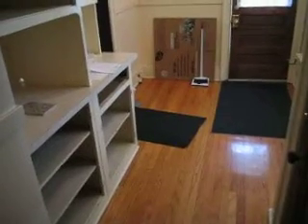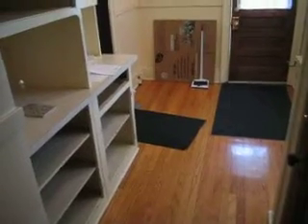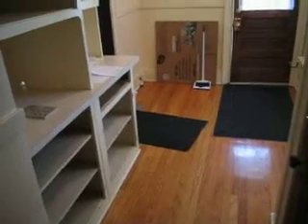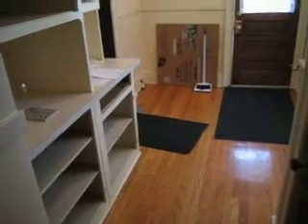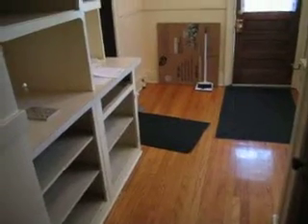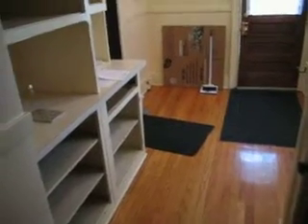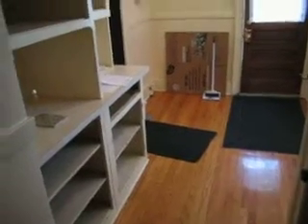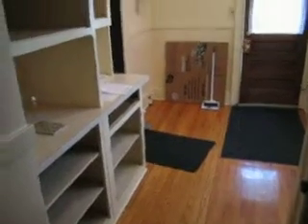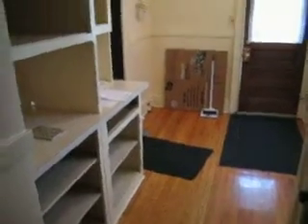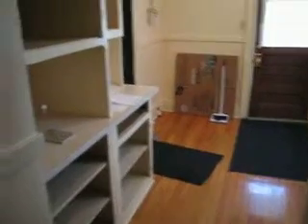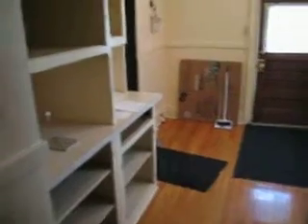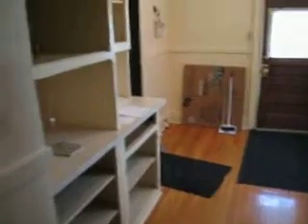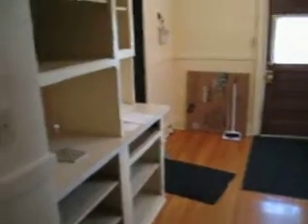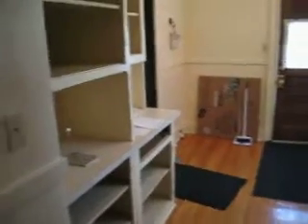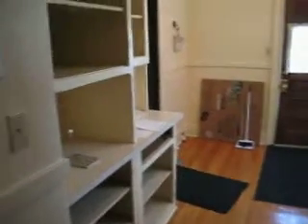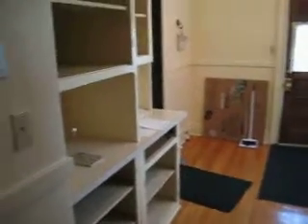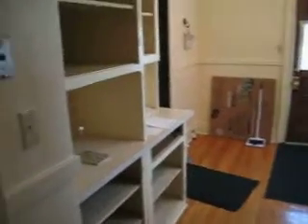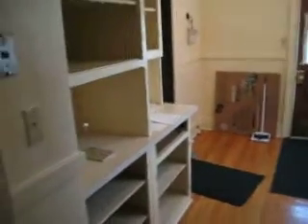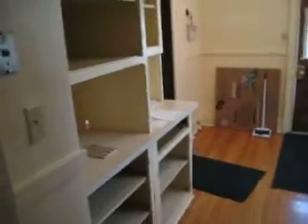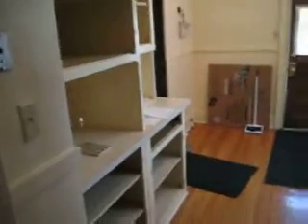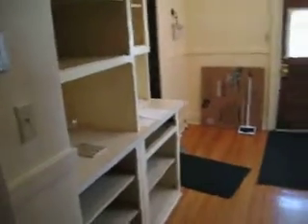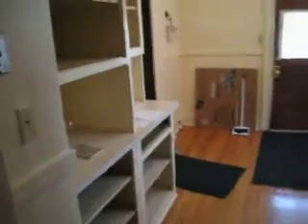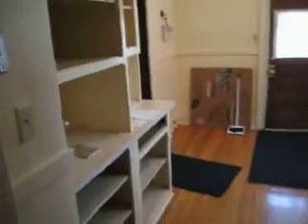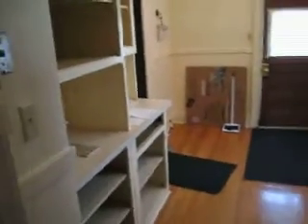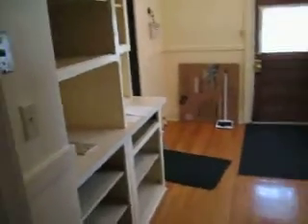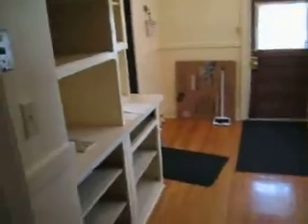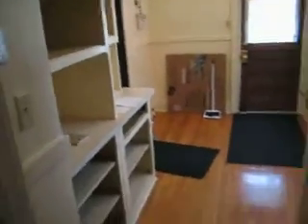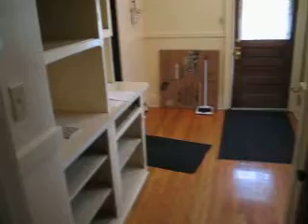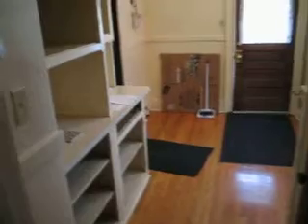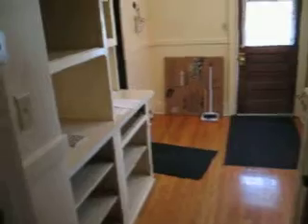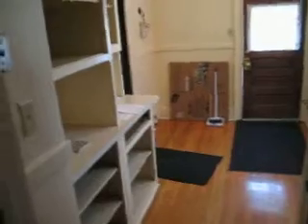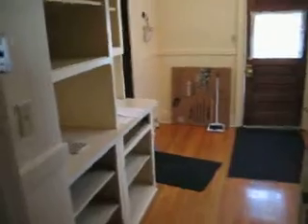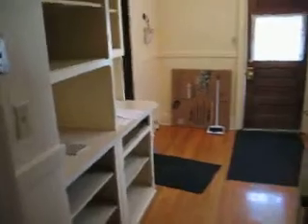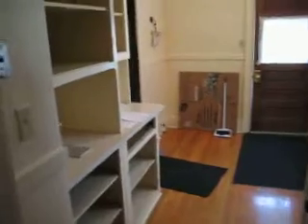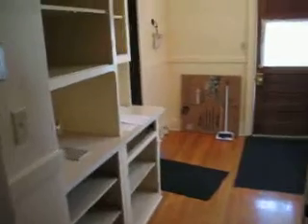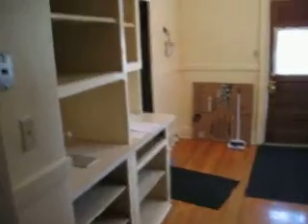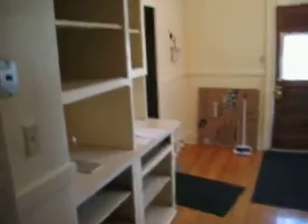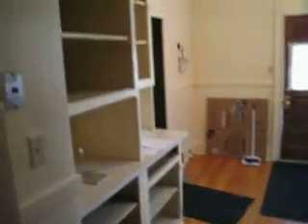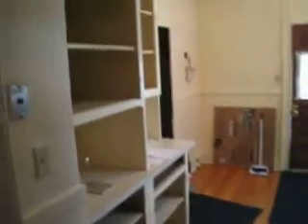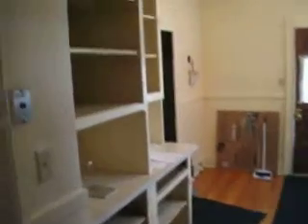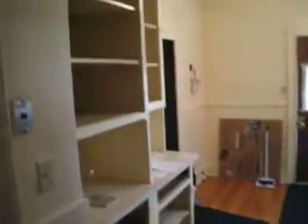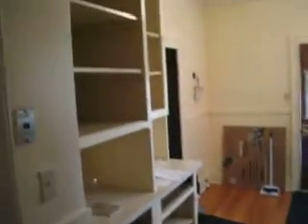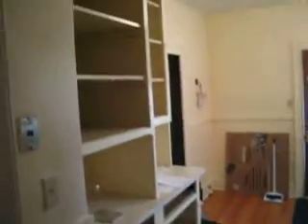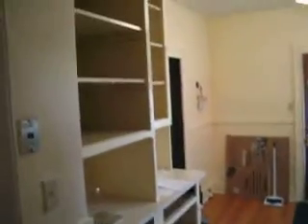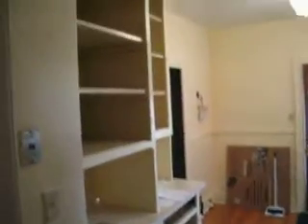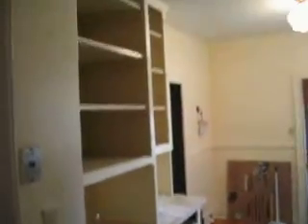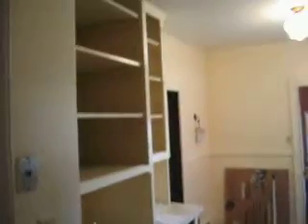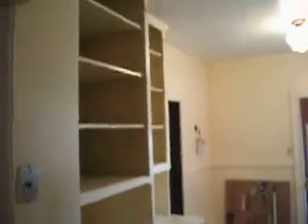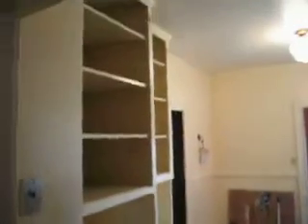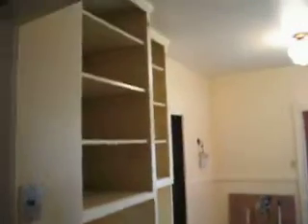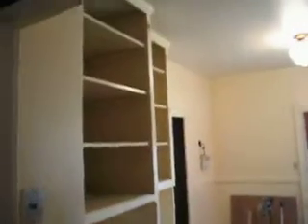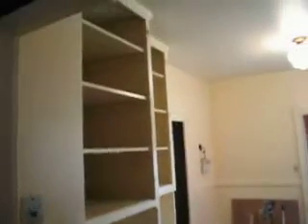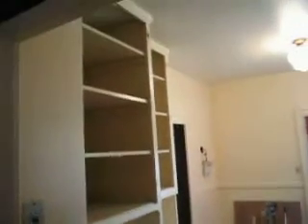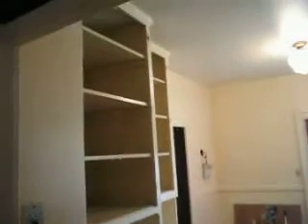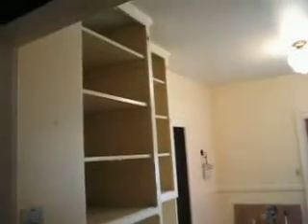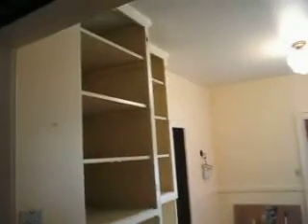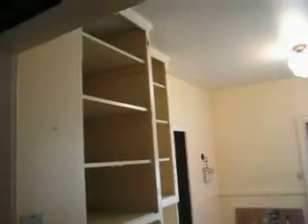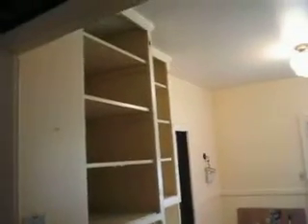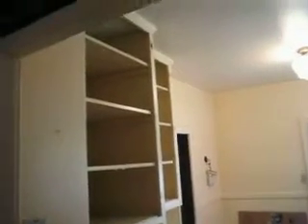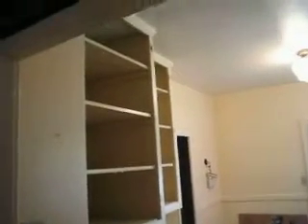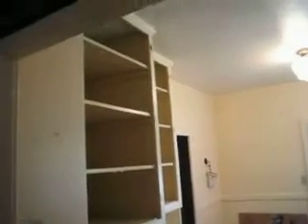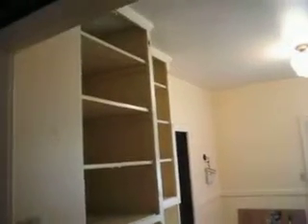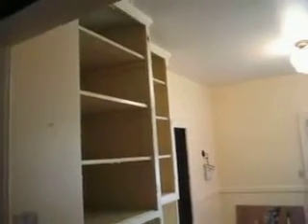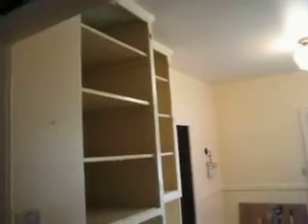Okay, here's the kitchen. We're going to take out these cabinets — these tall ones. Nine foot high ceilings.